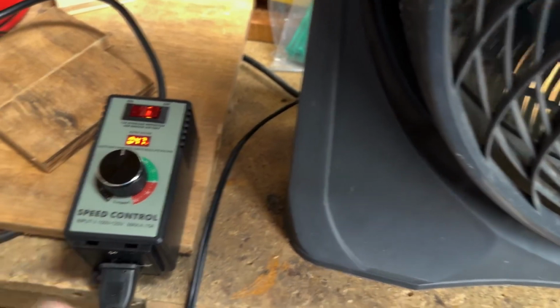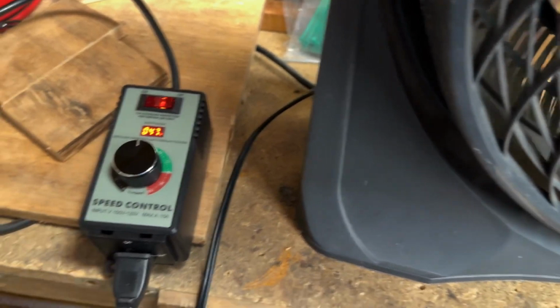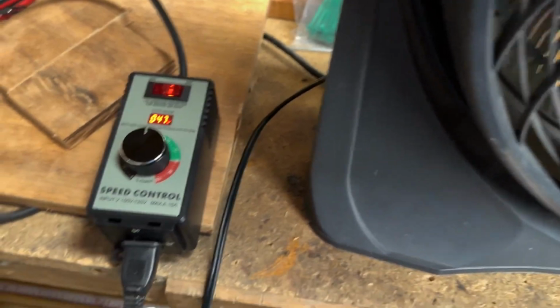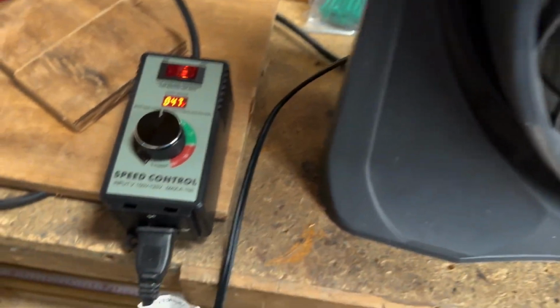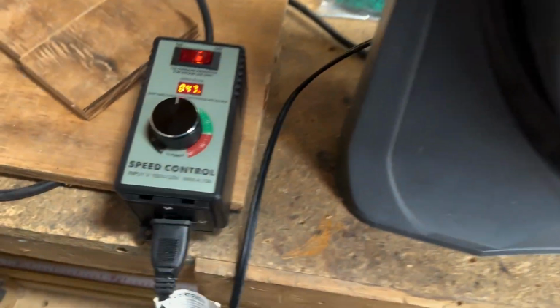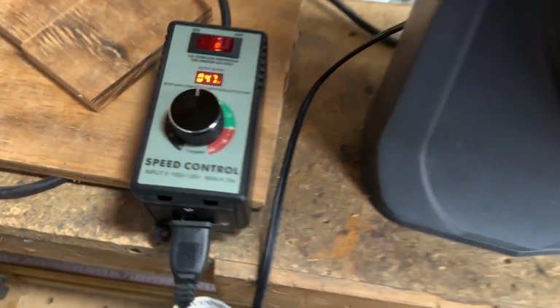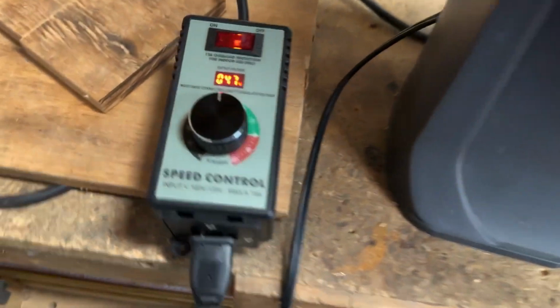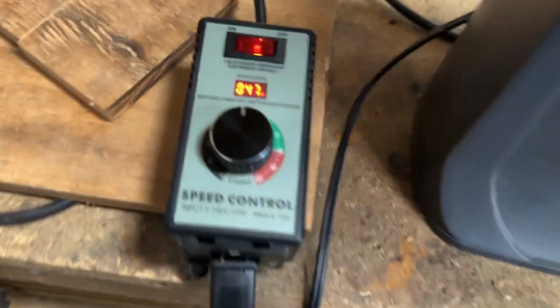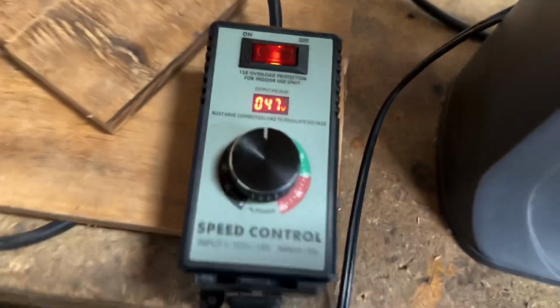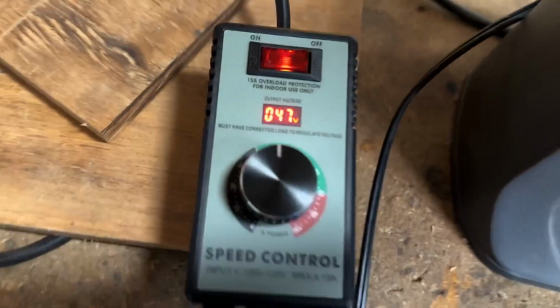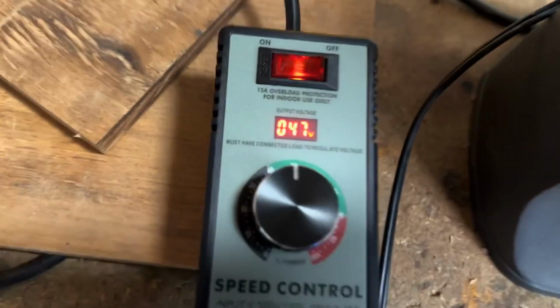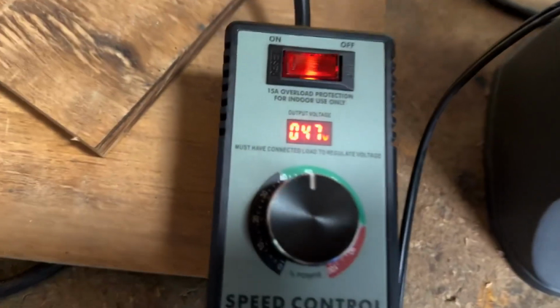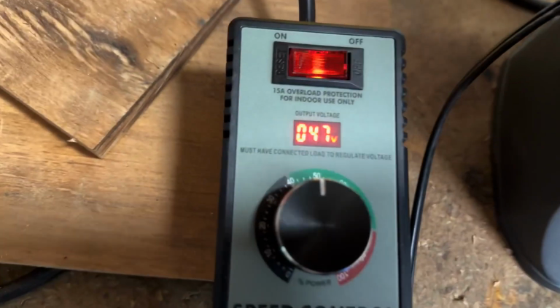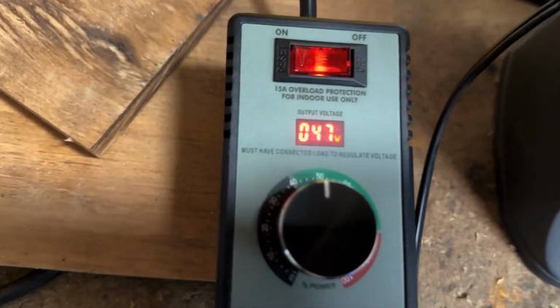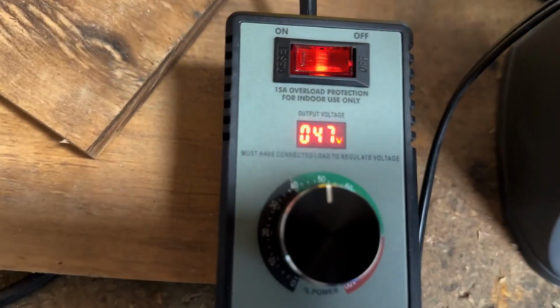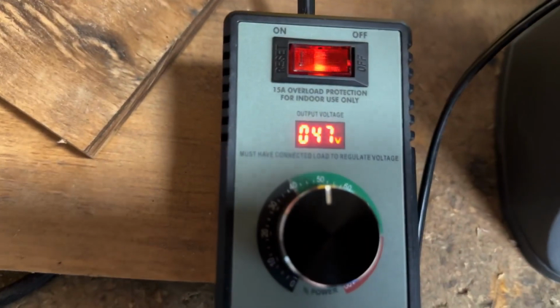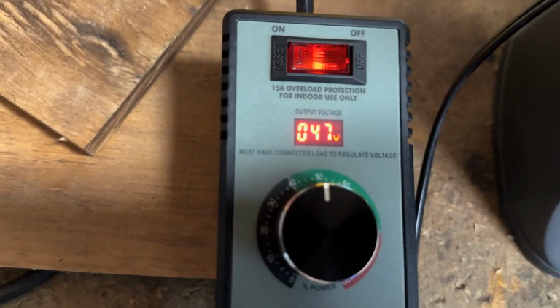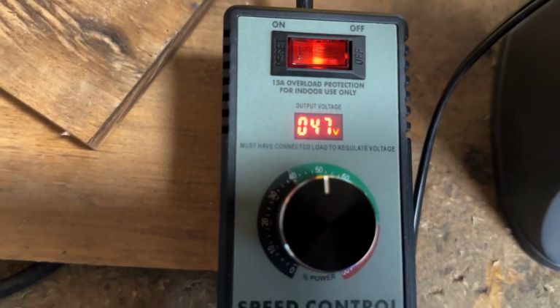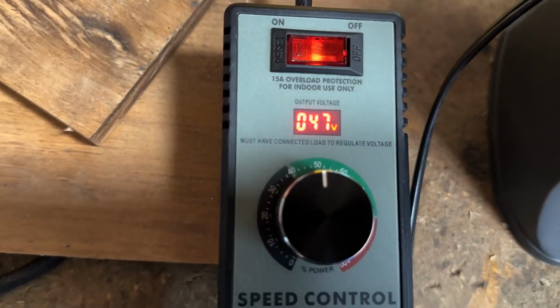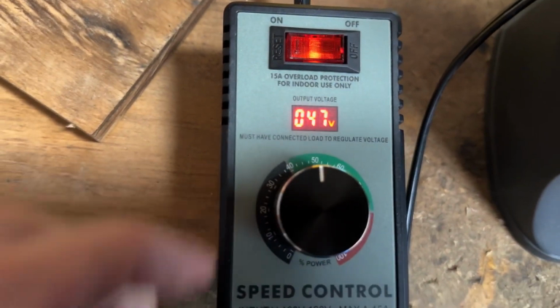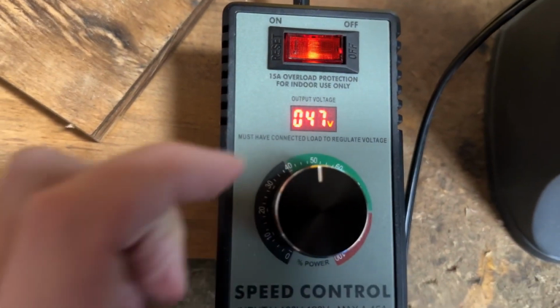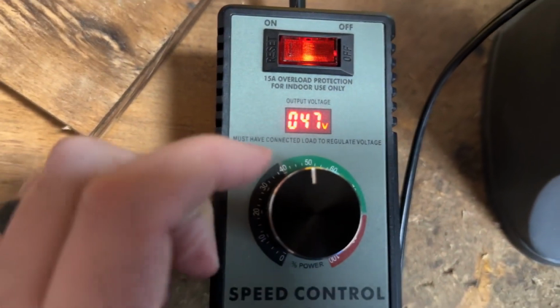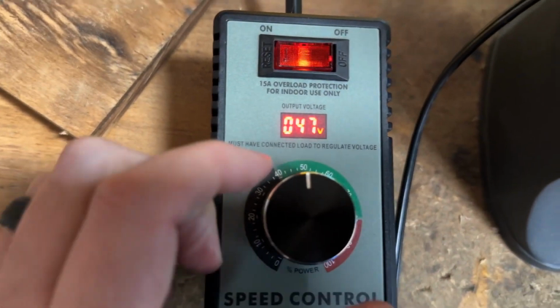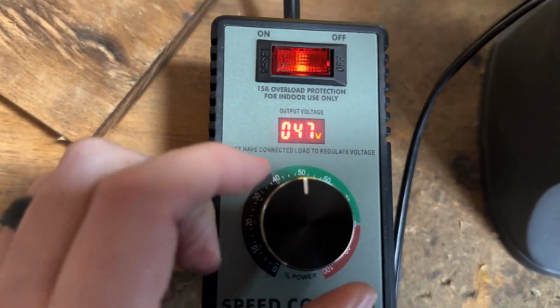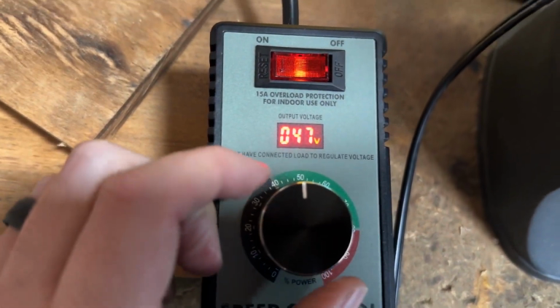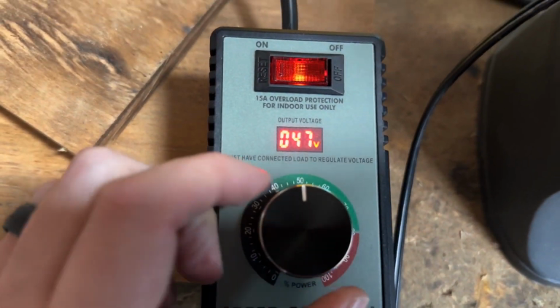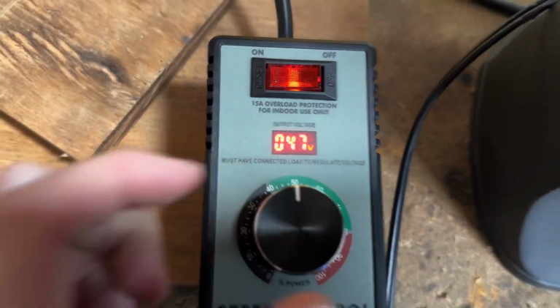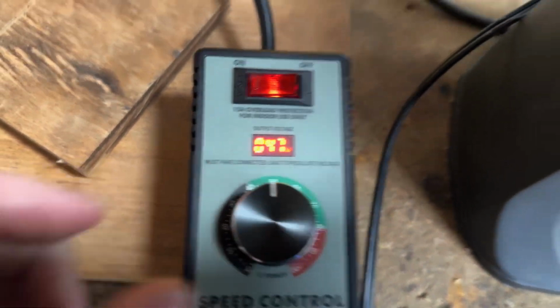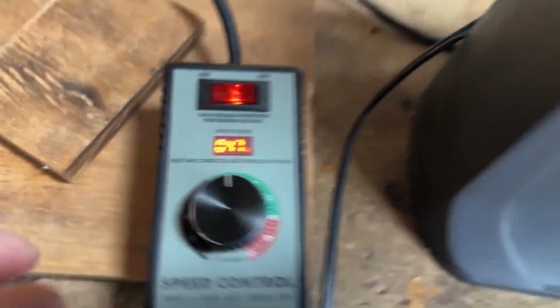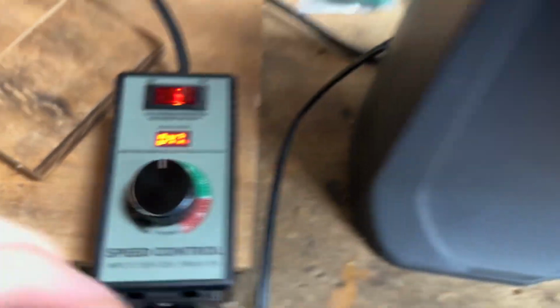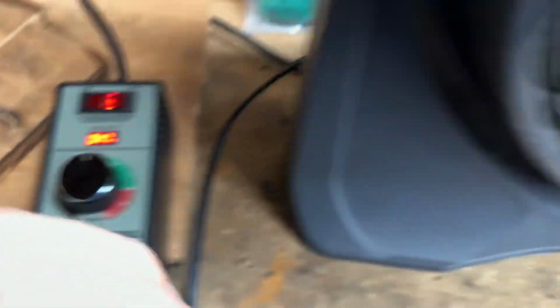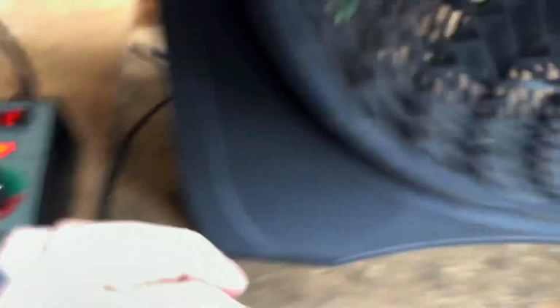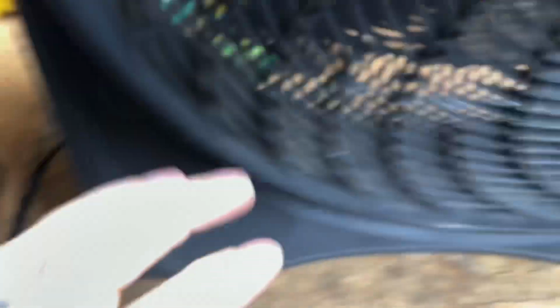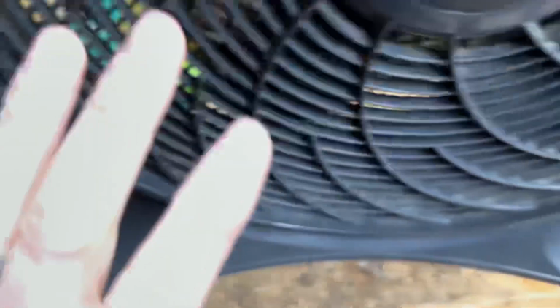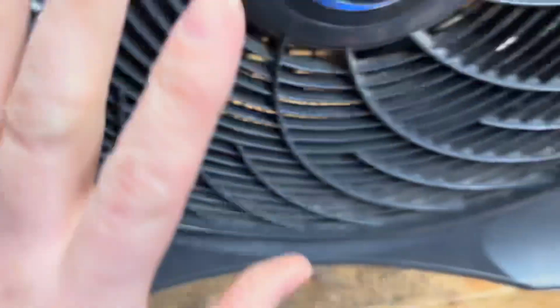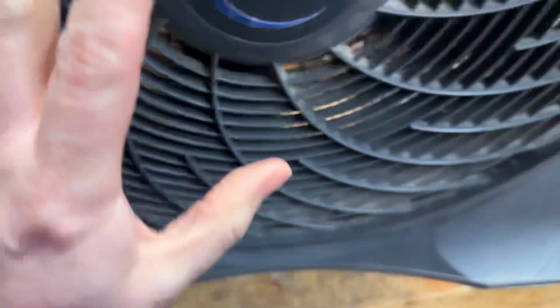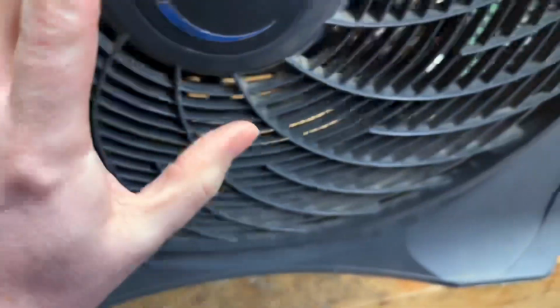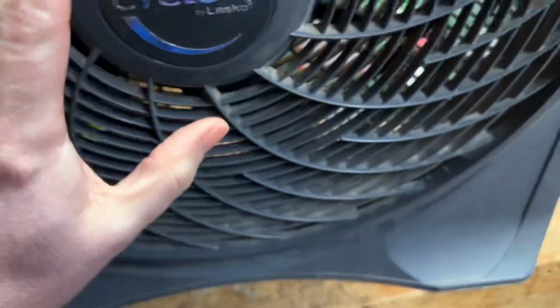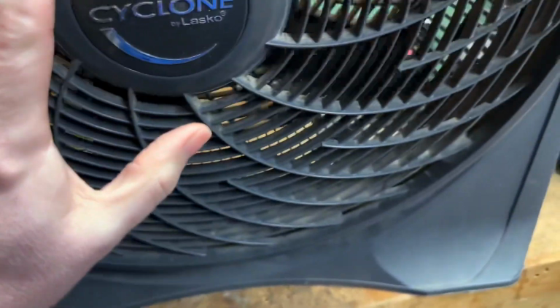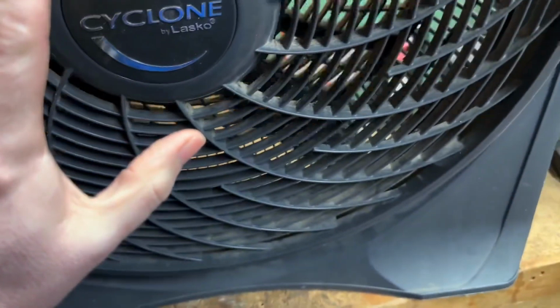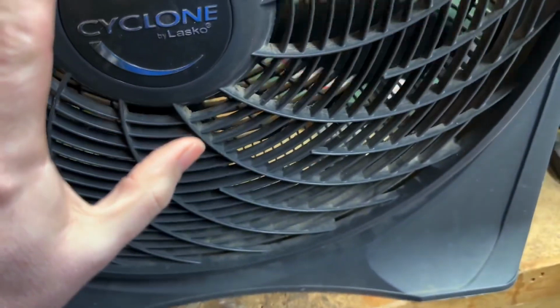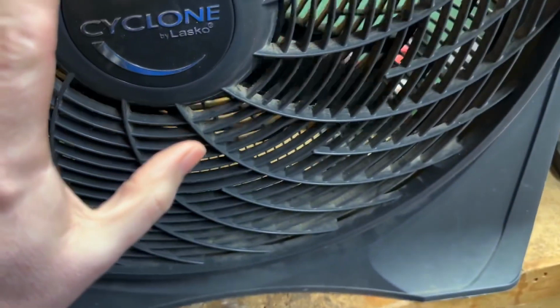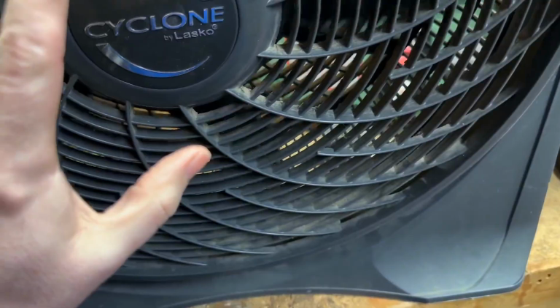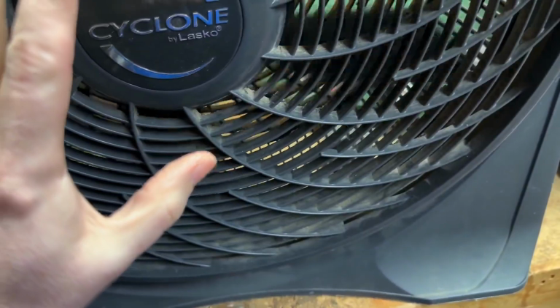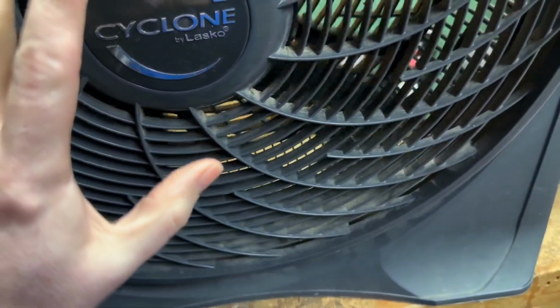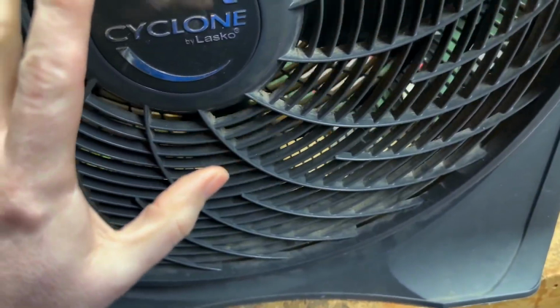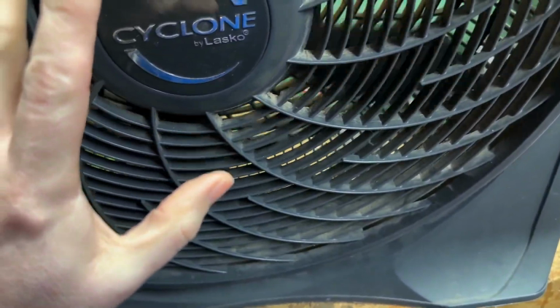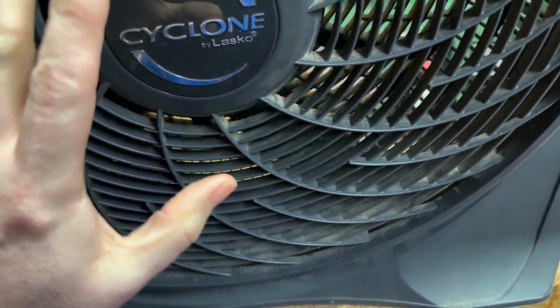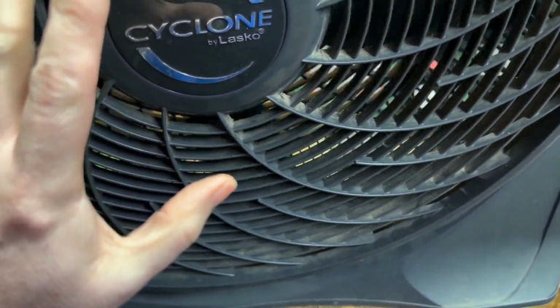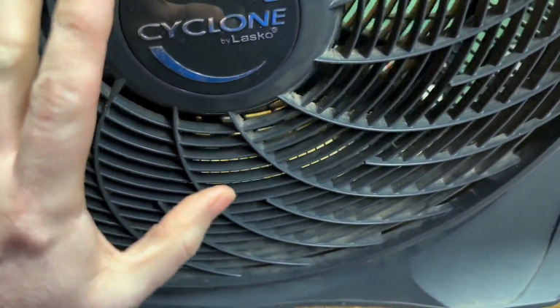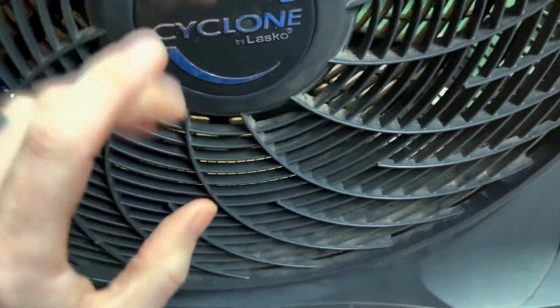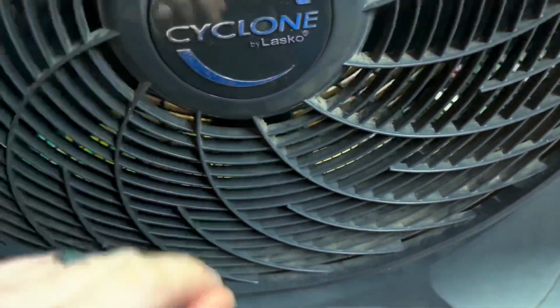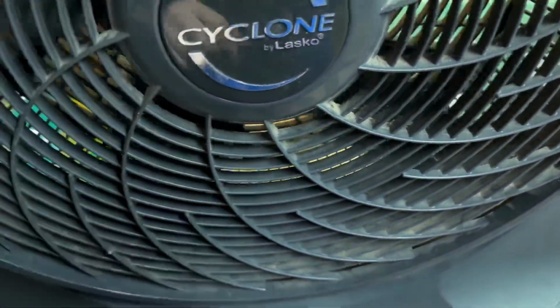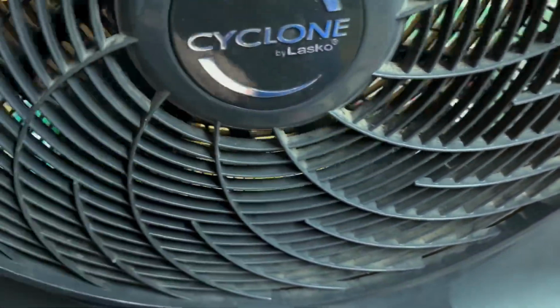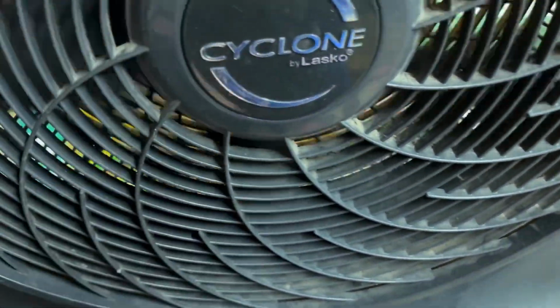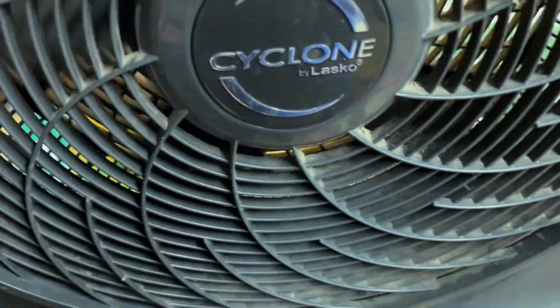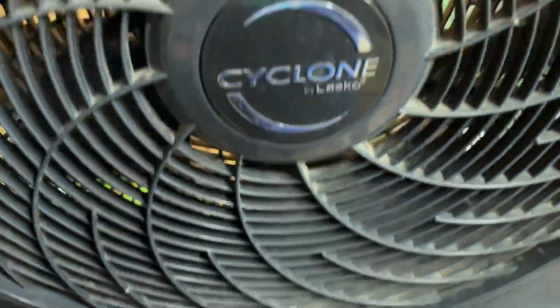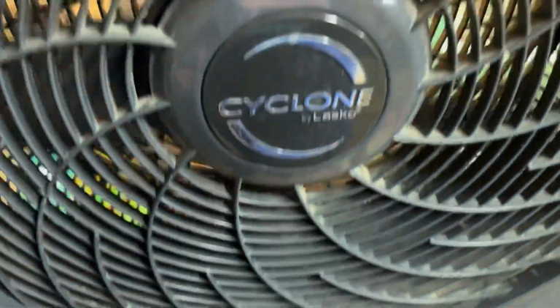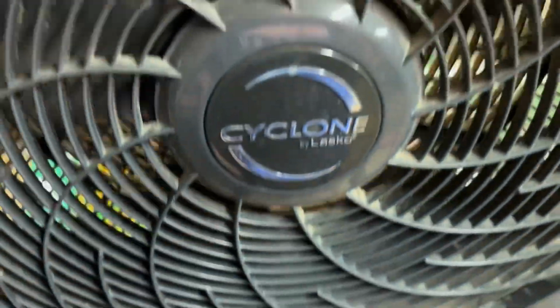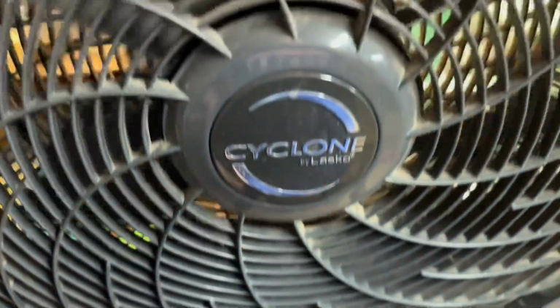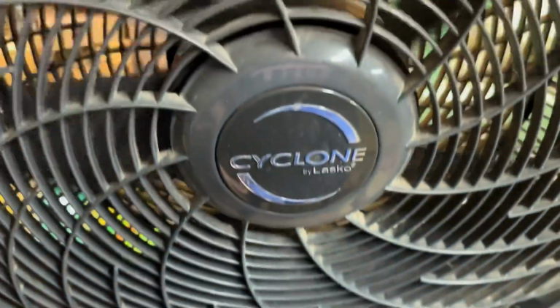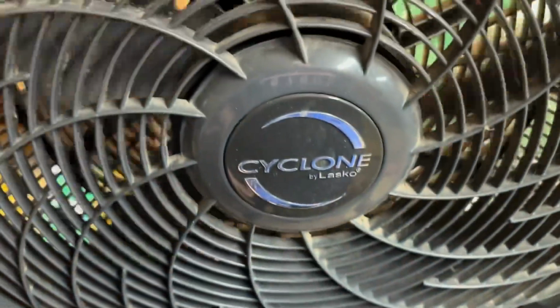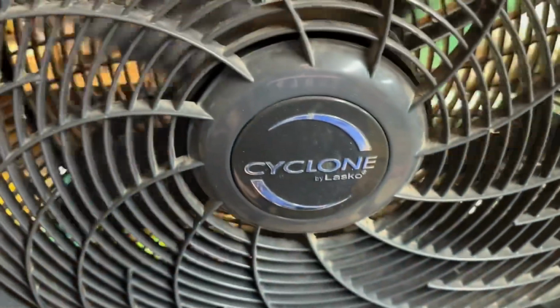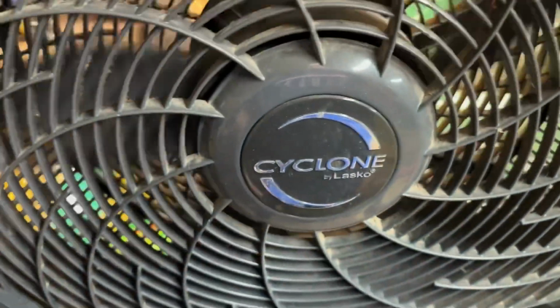Here I've got it down to 47 volts and it's just this slow, cool breeze.